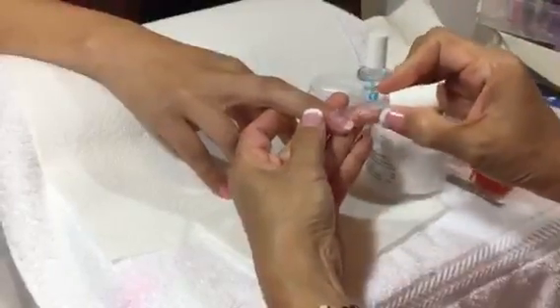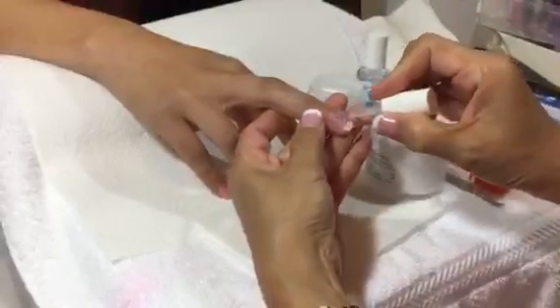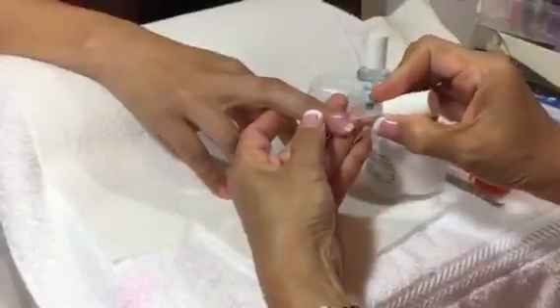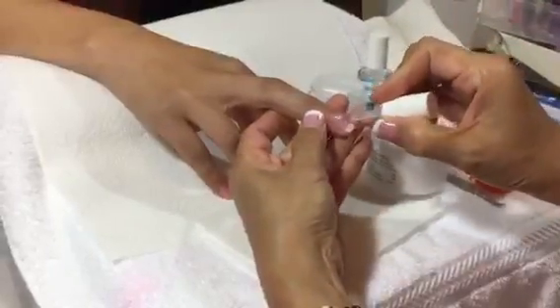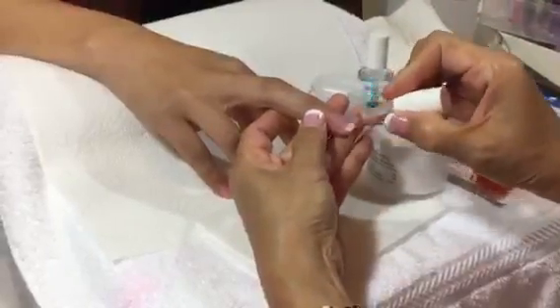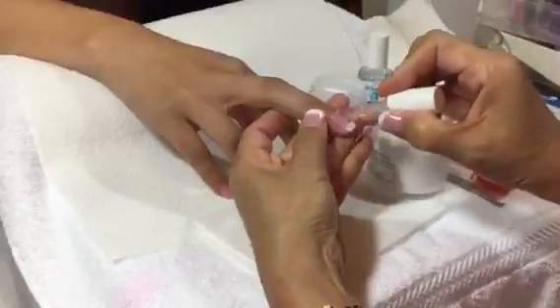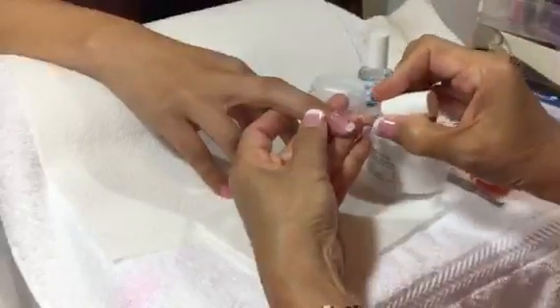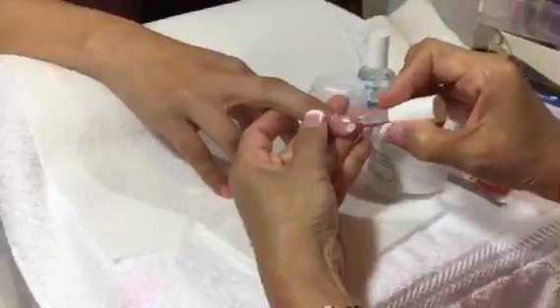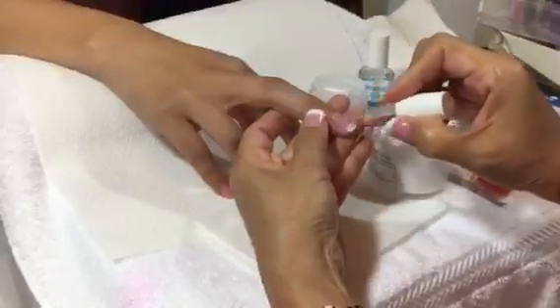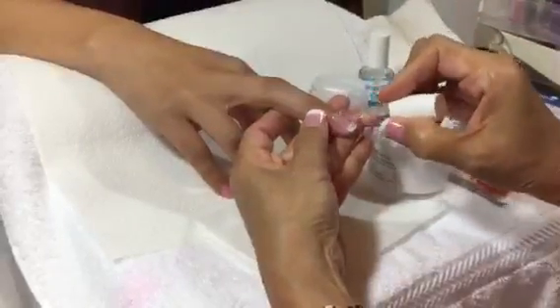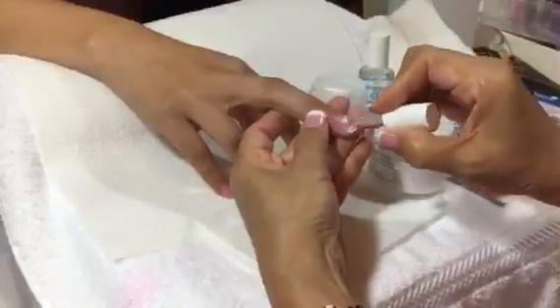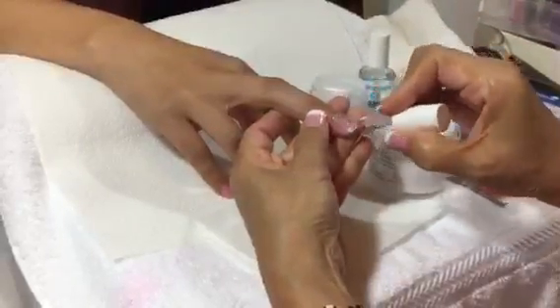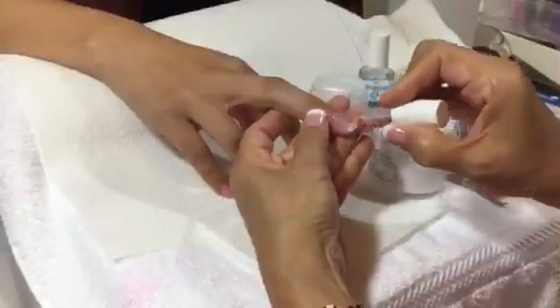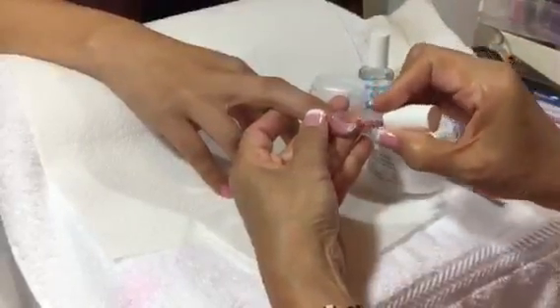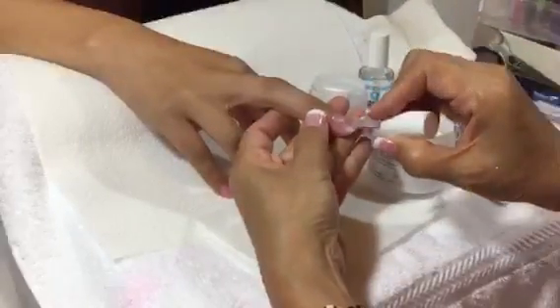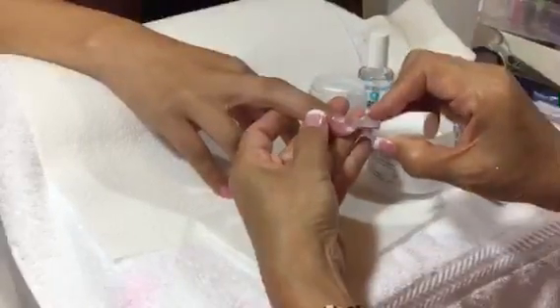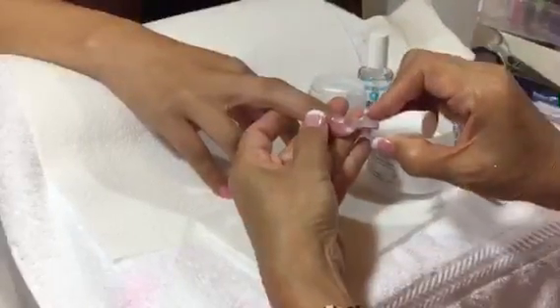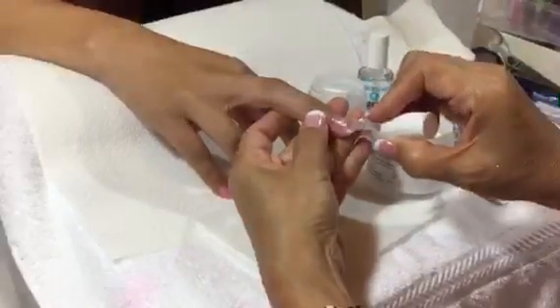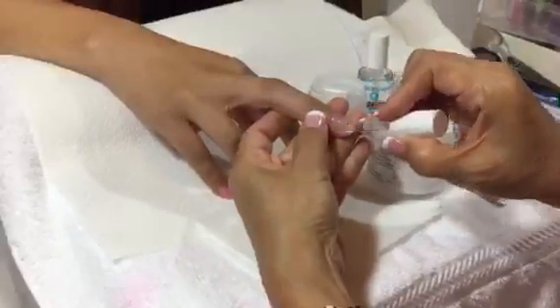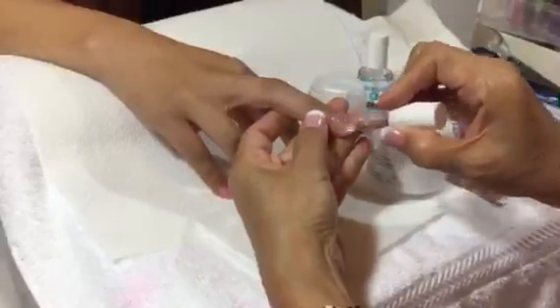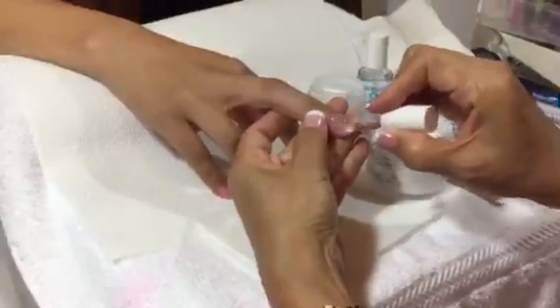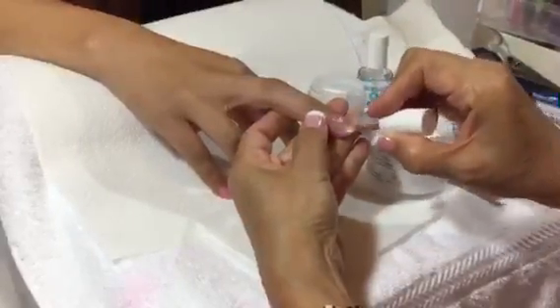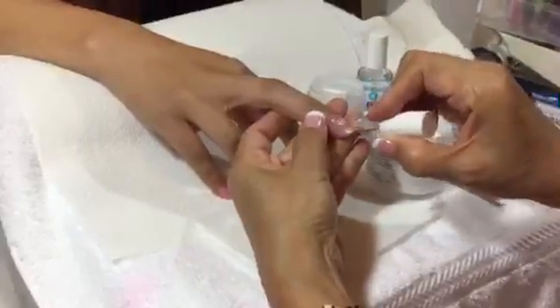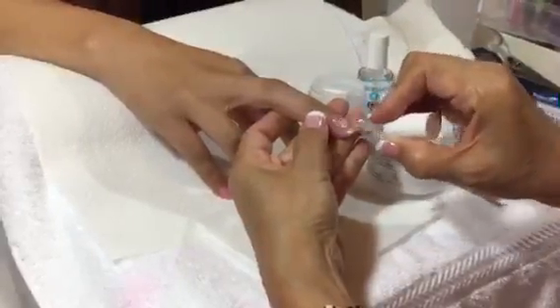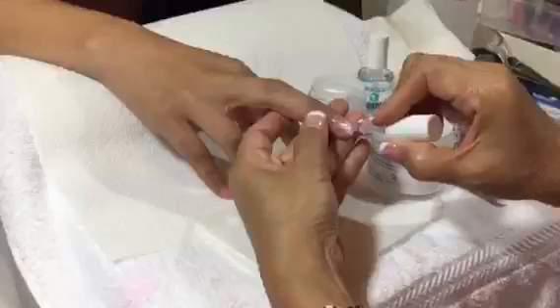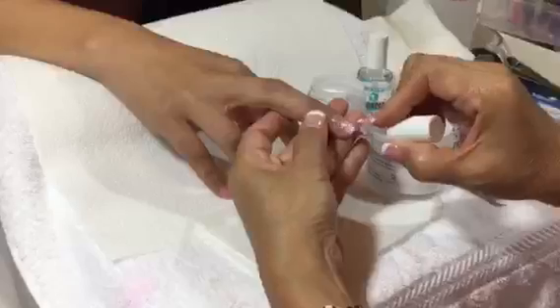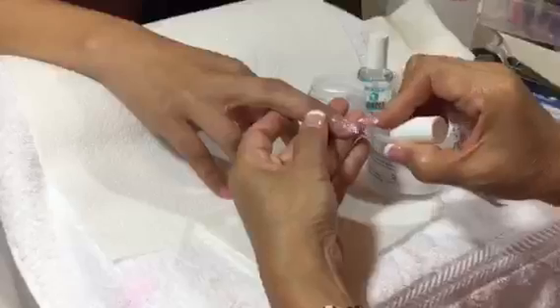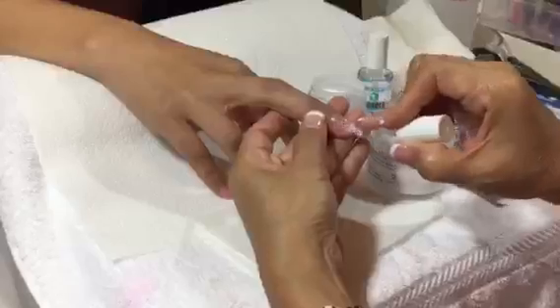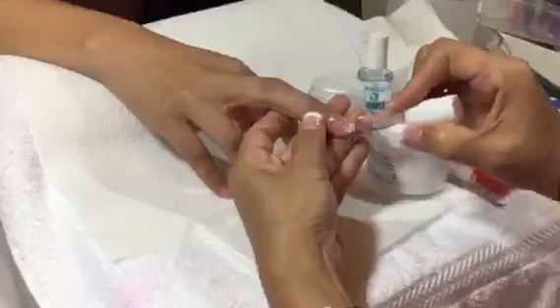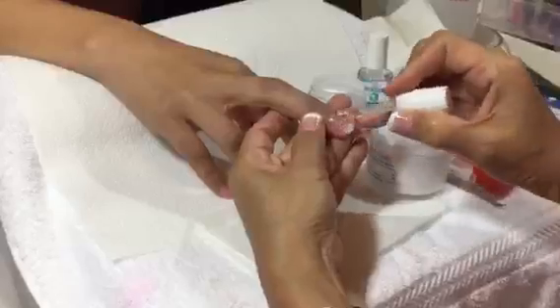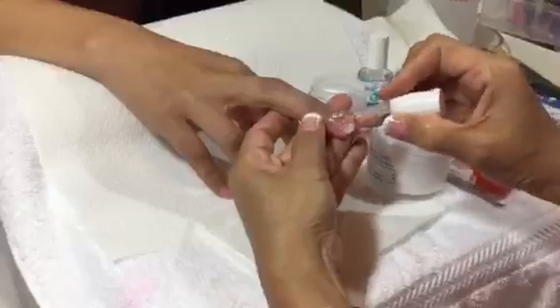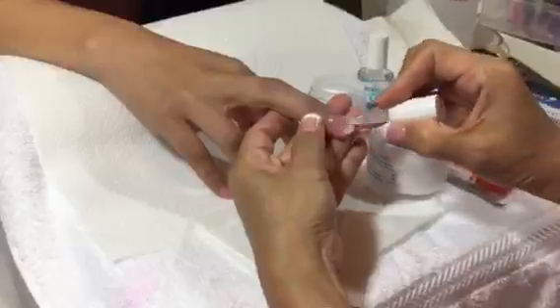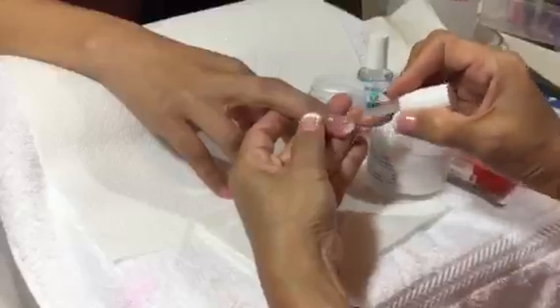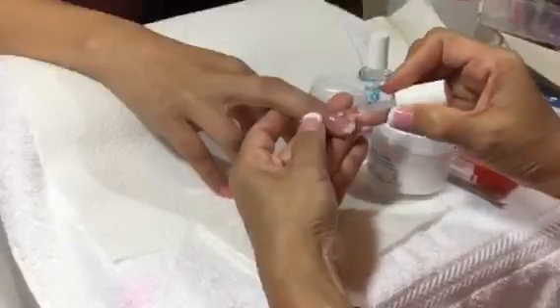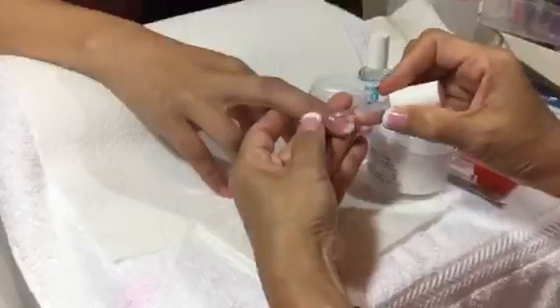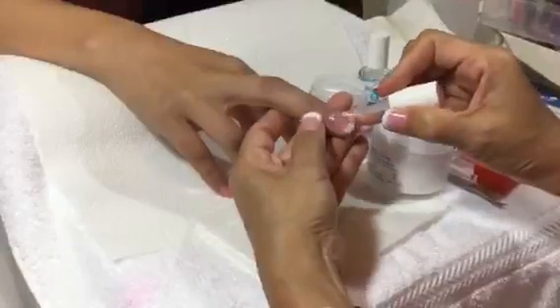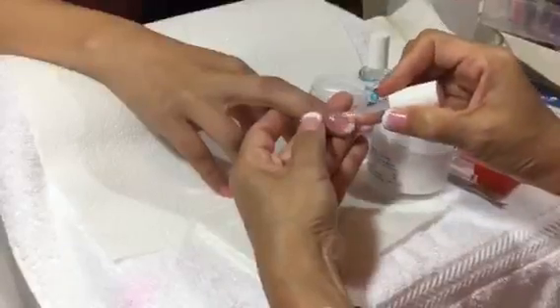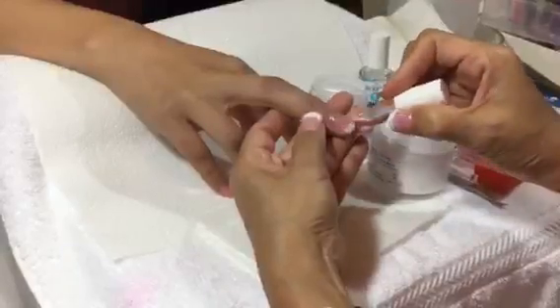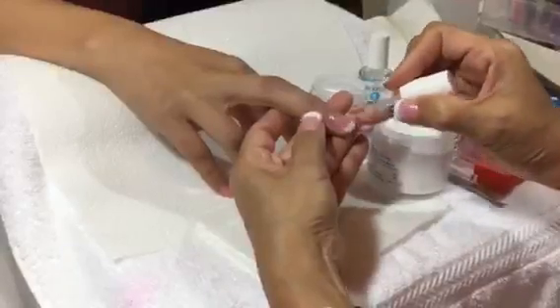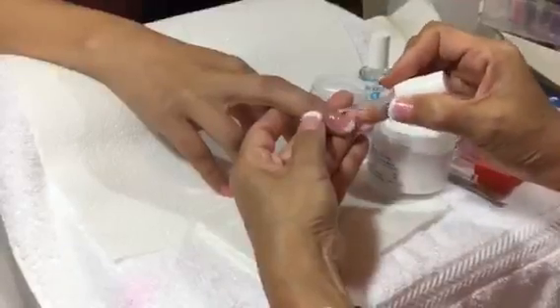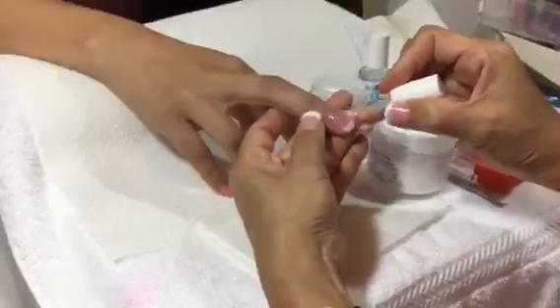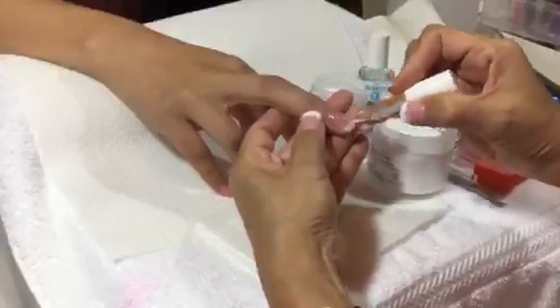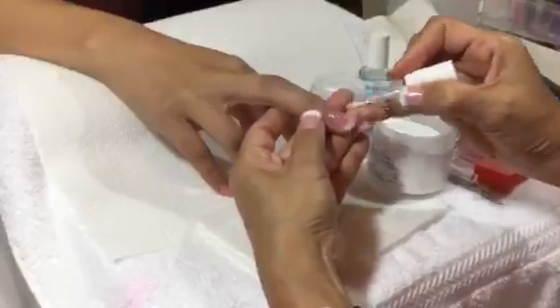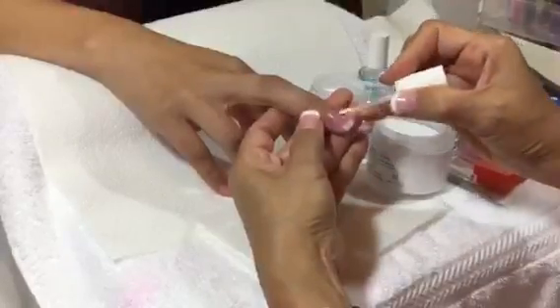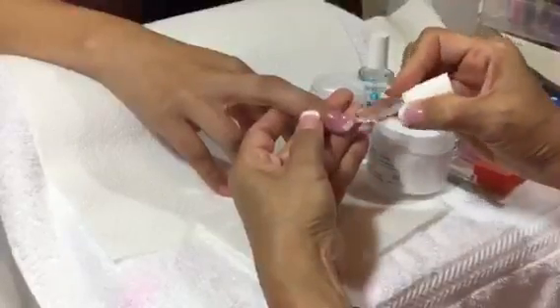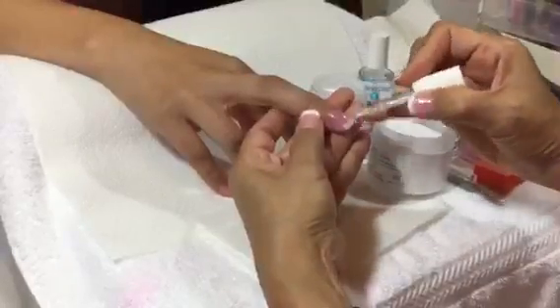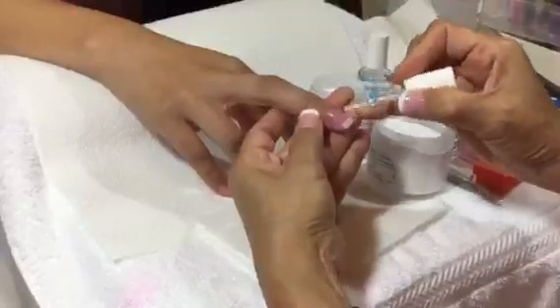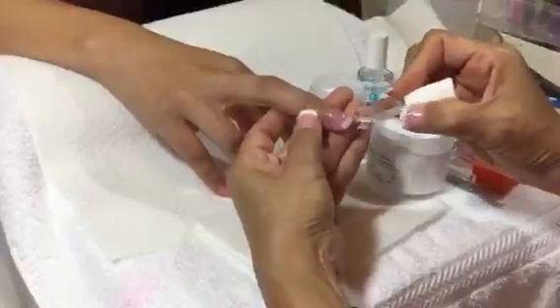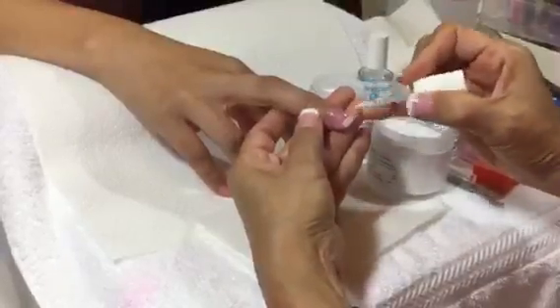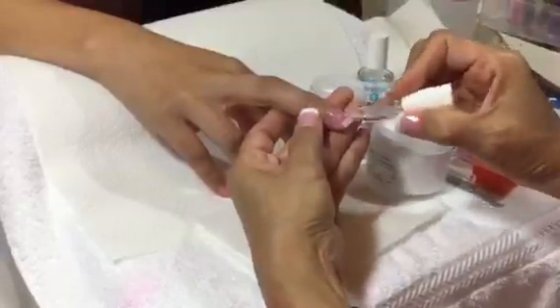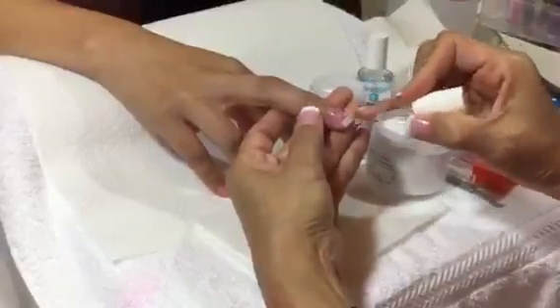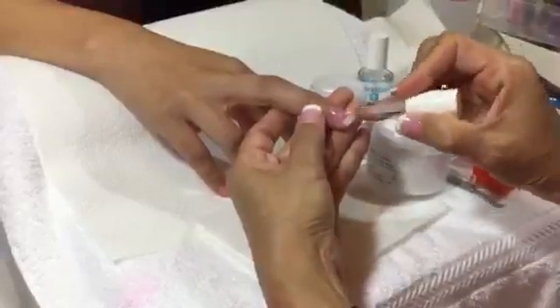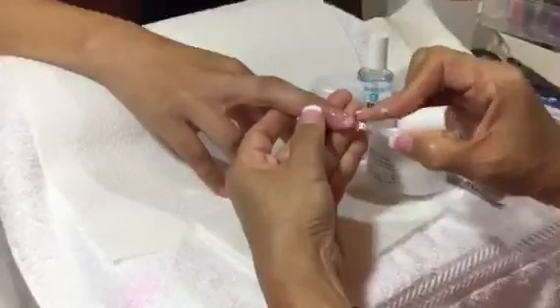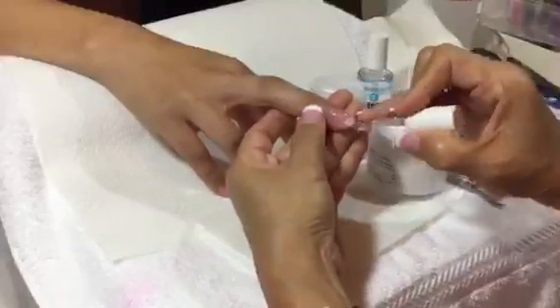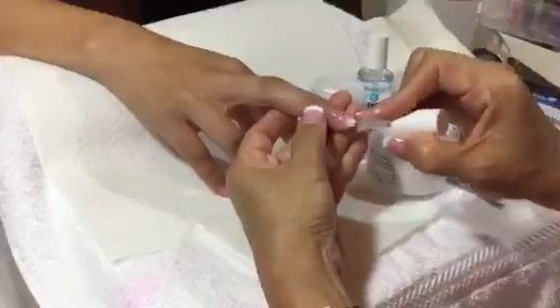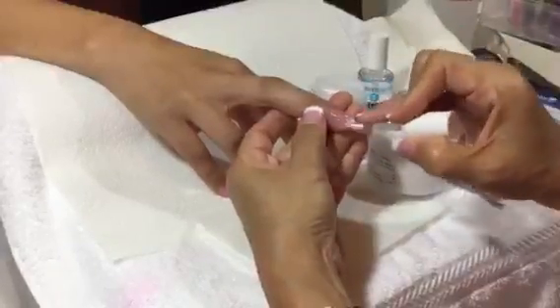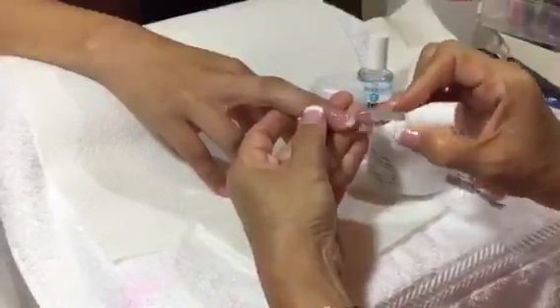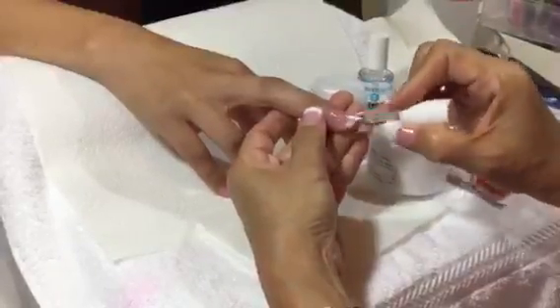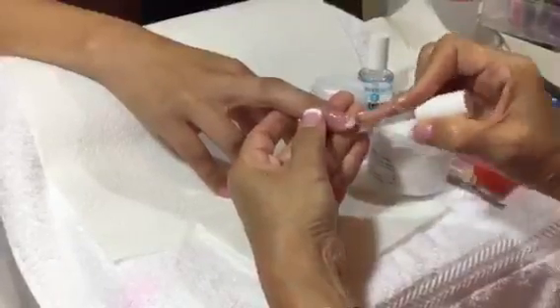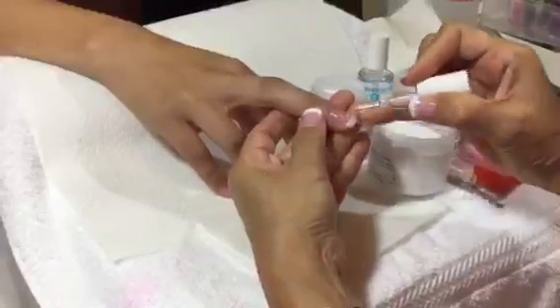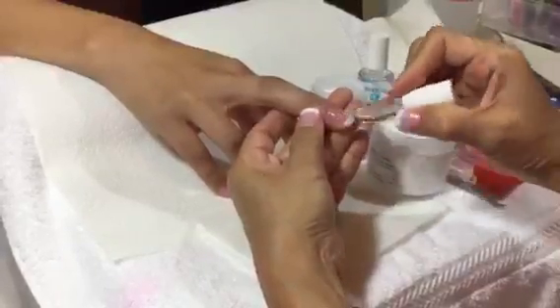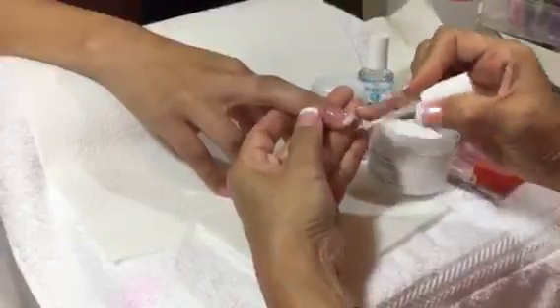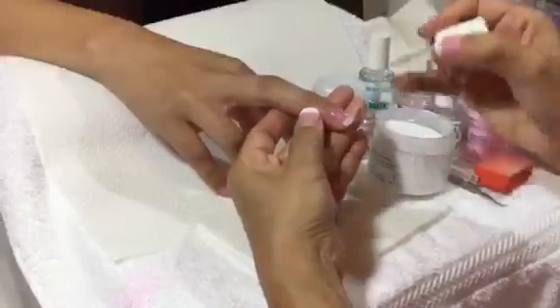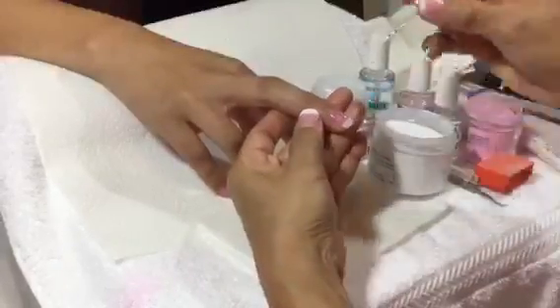Second coat: make sure the gel gets as close to the cuticle as possible.